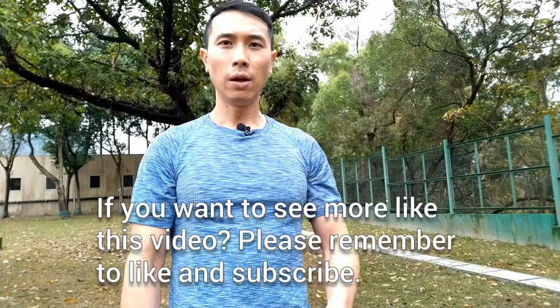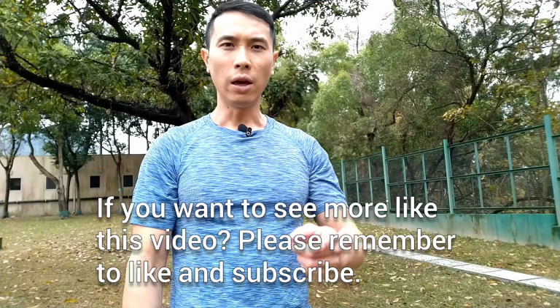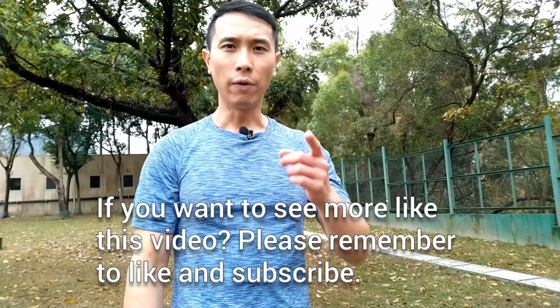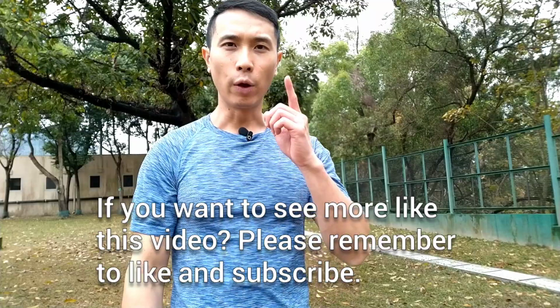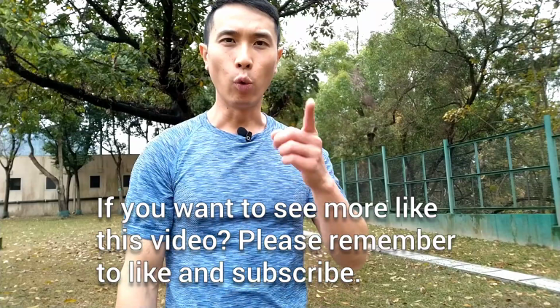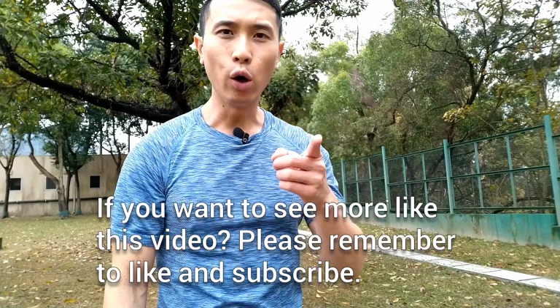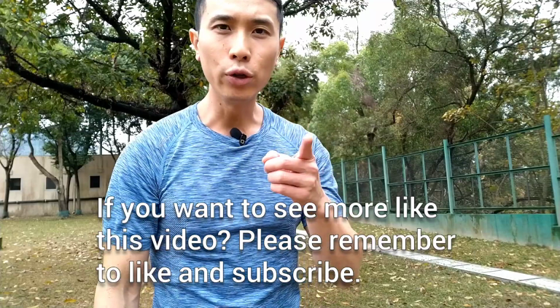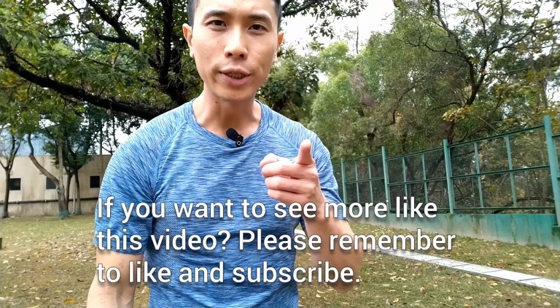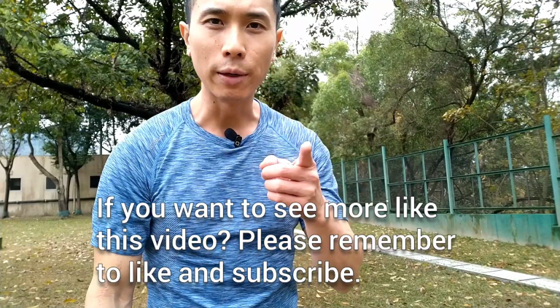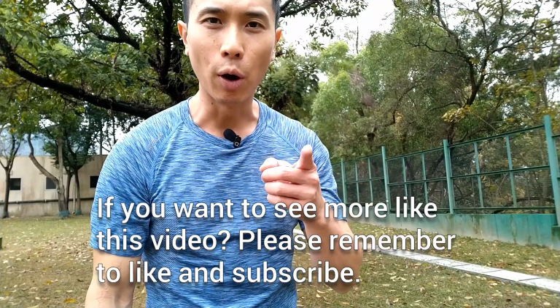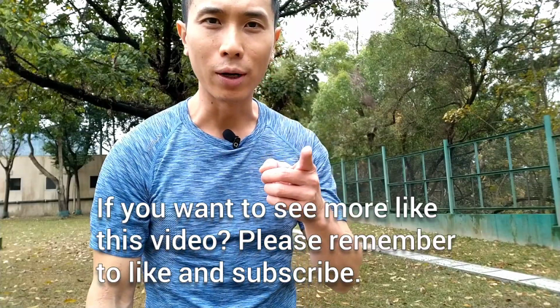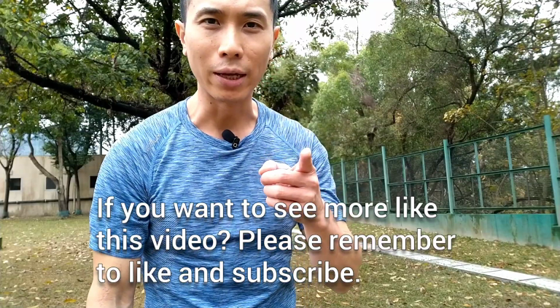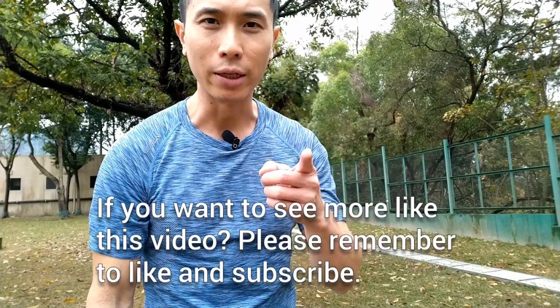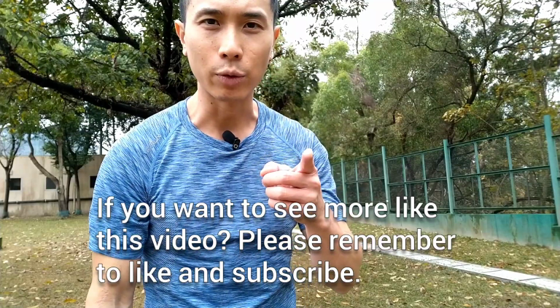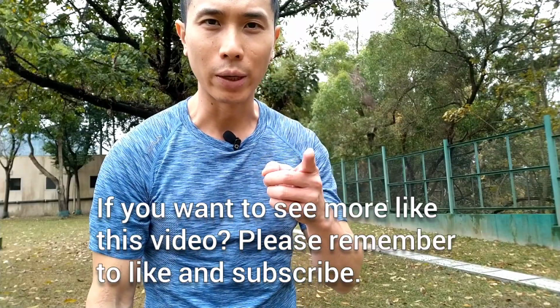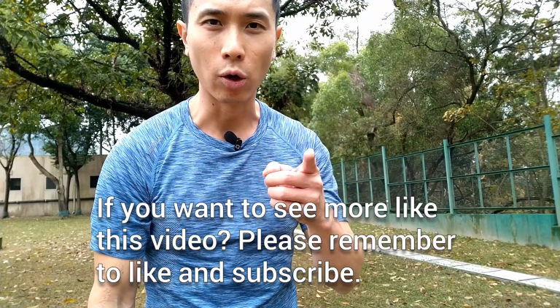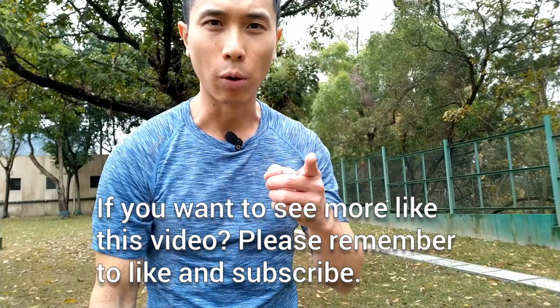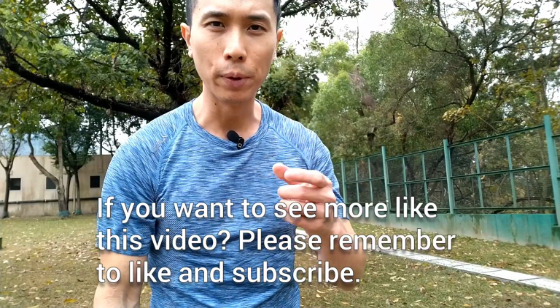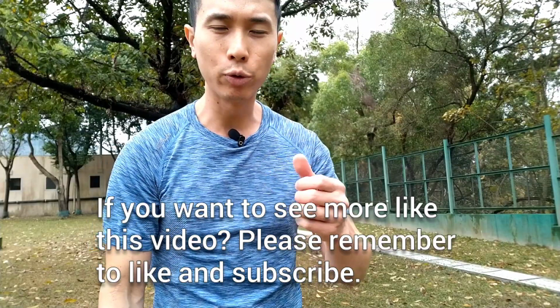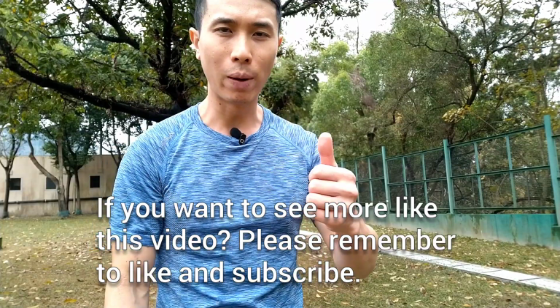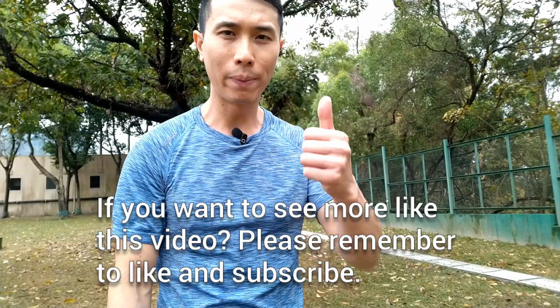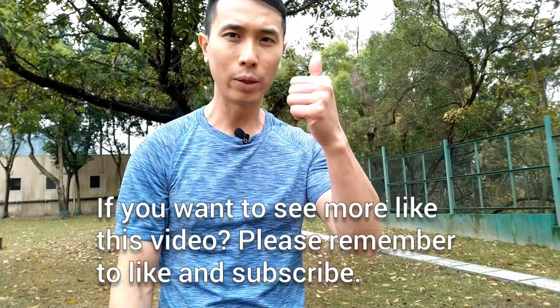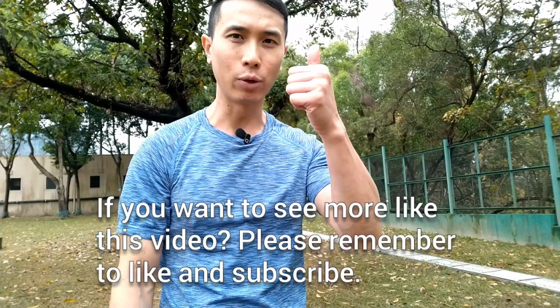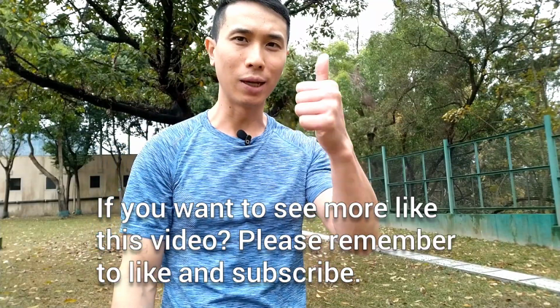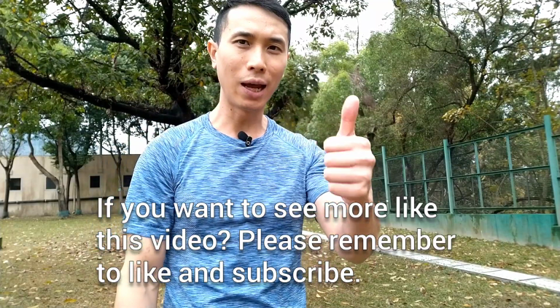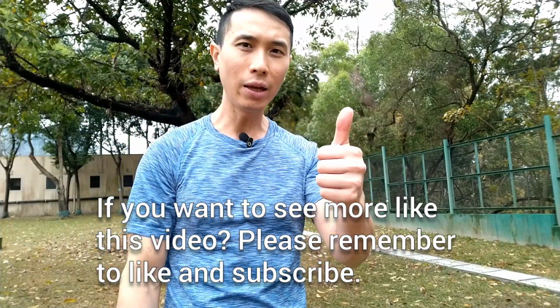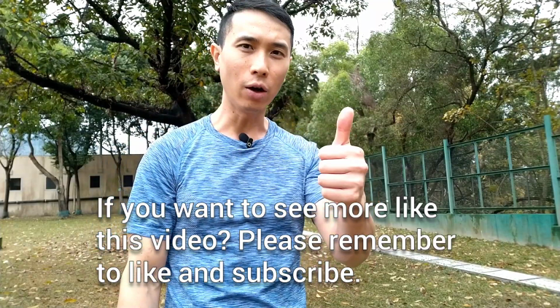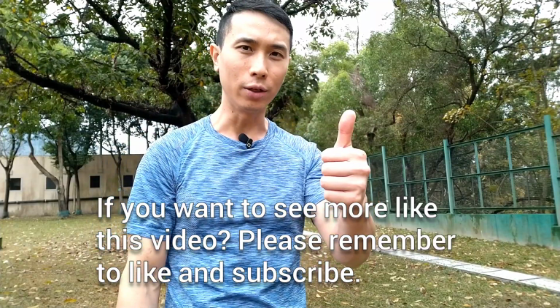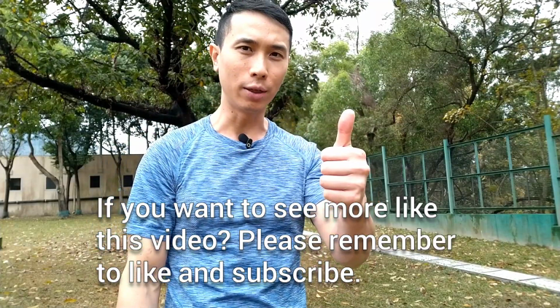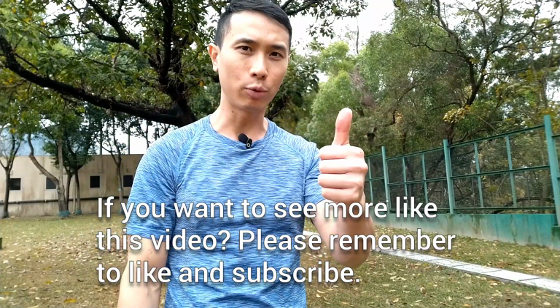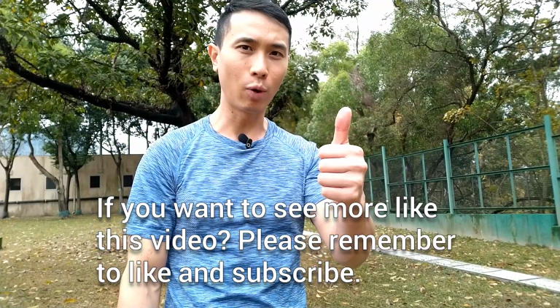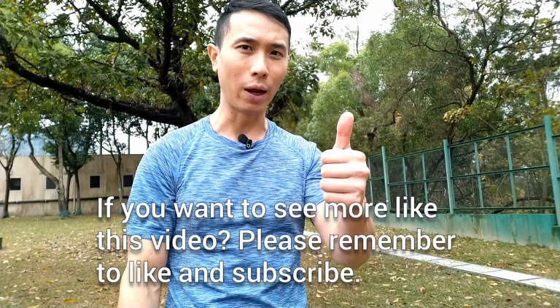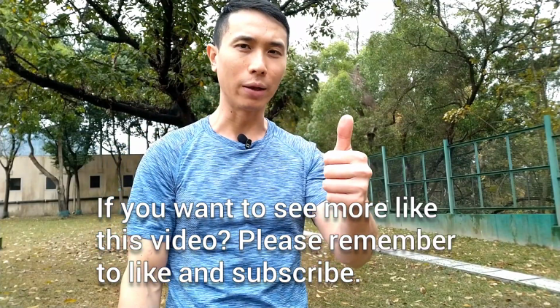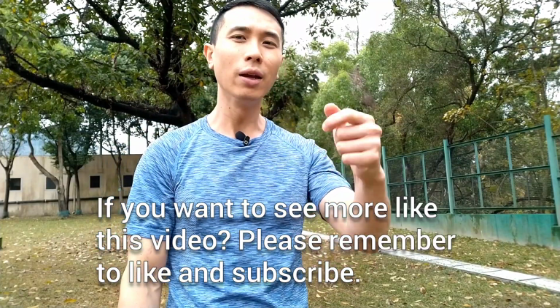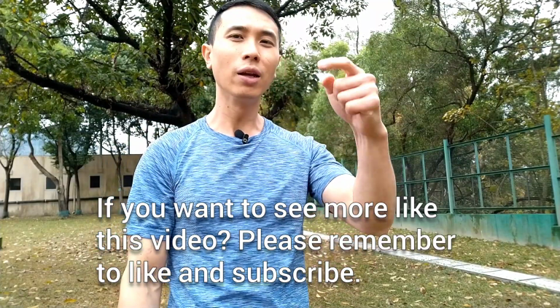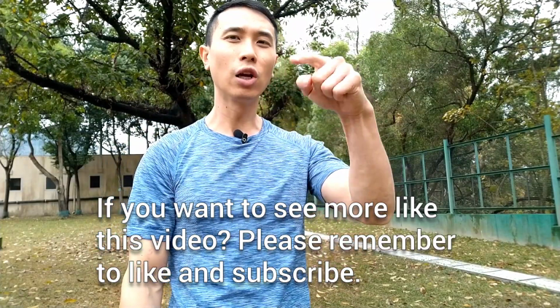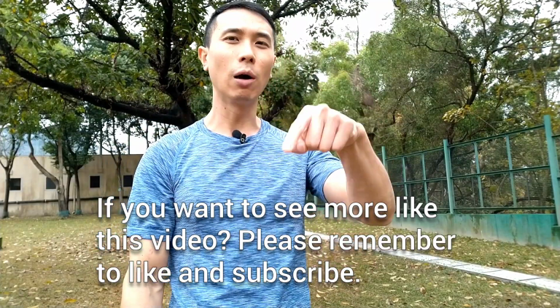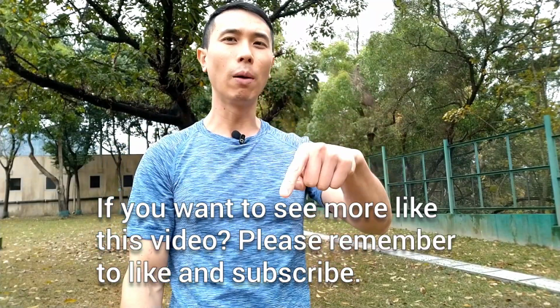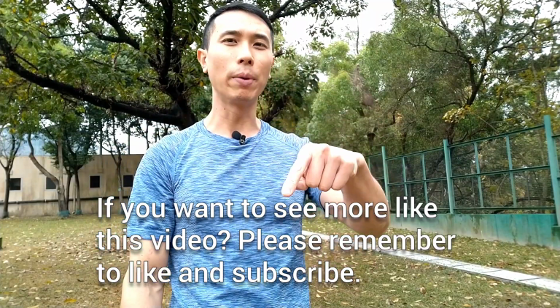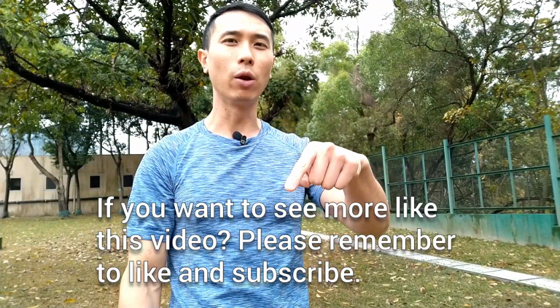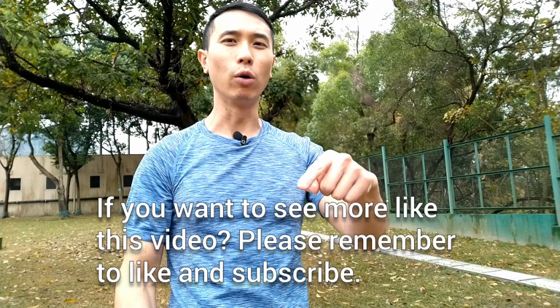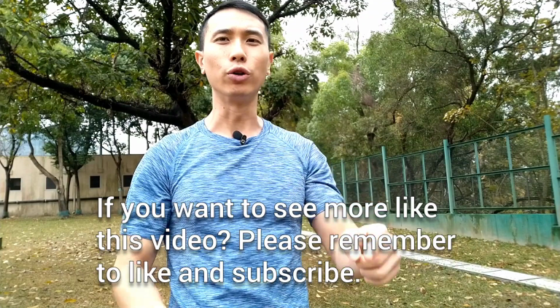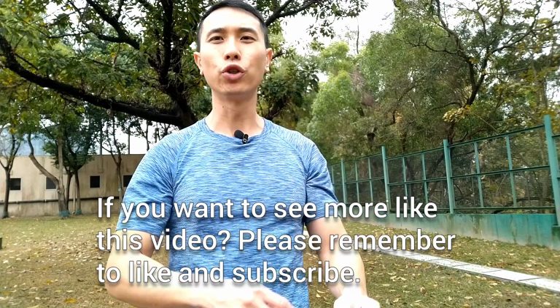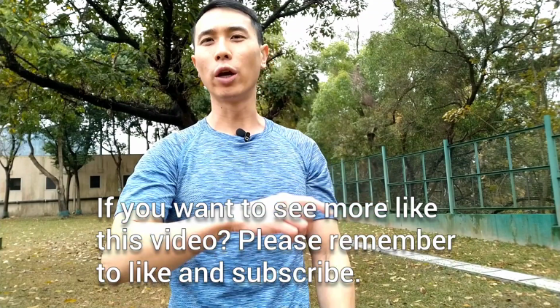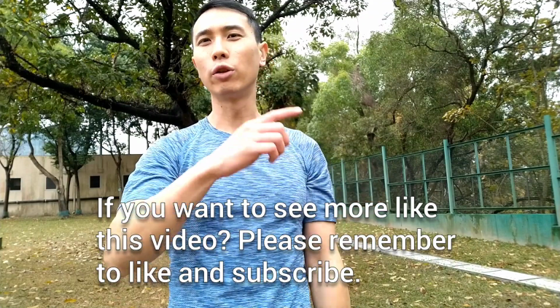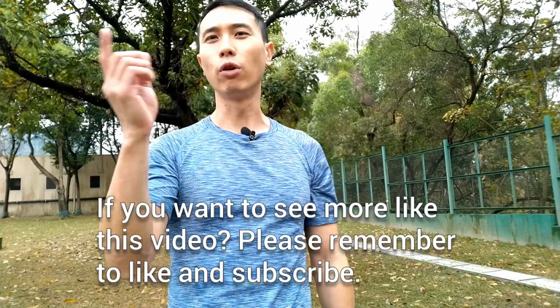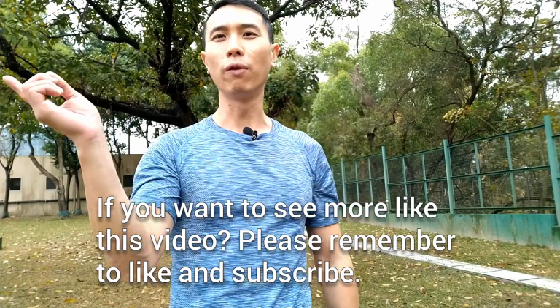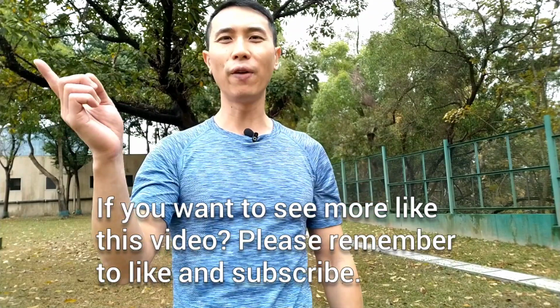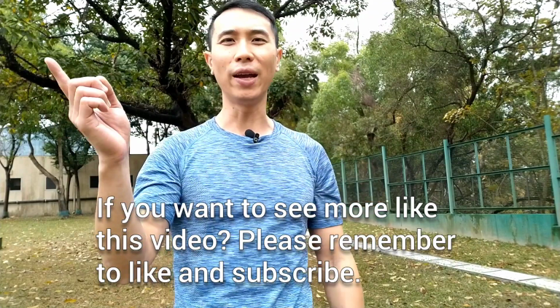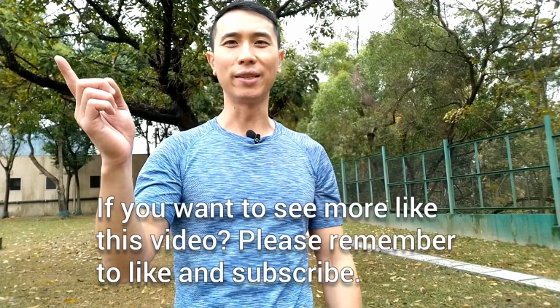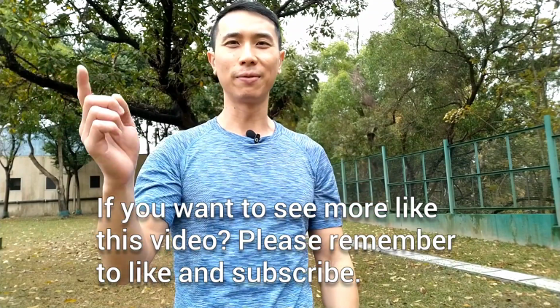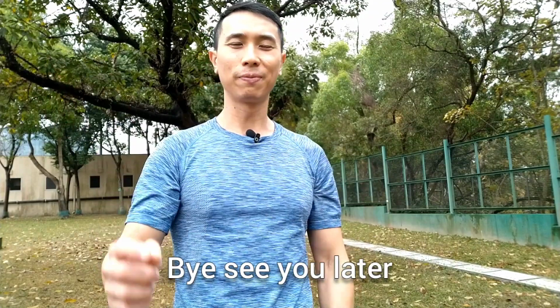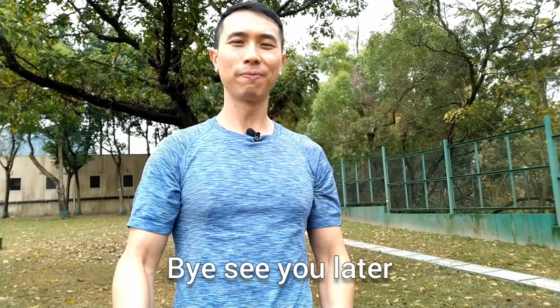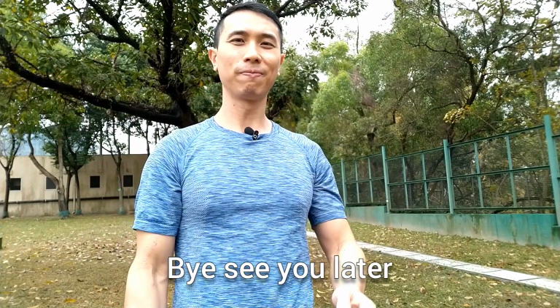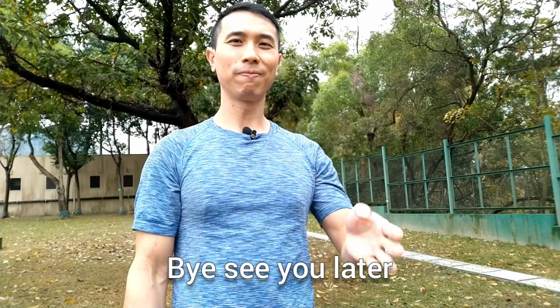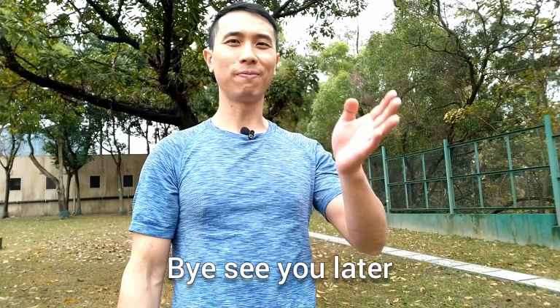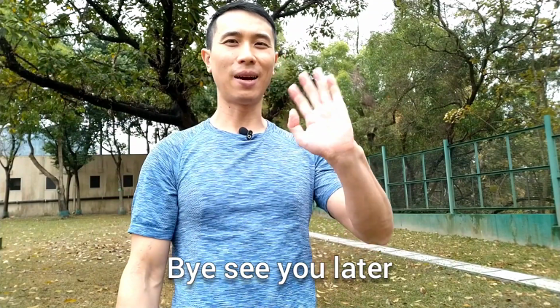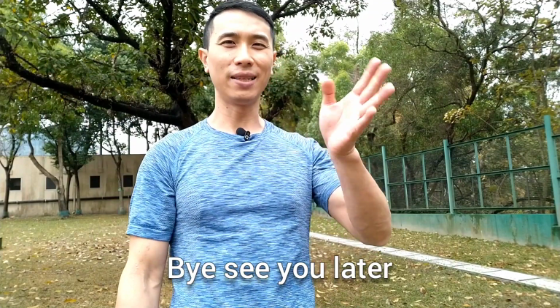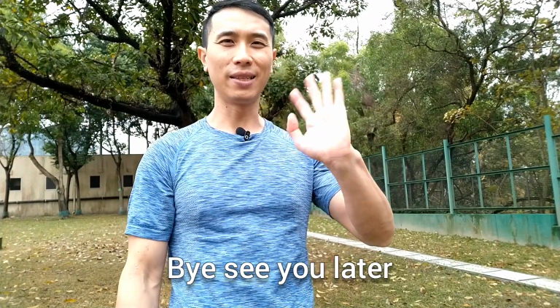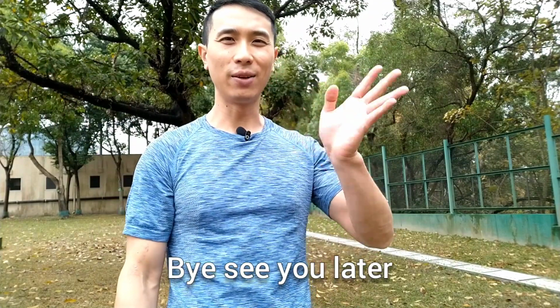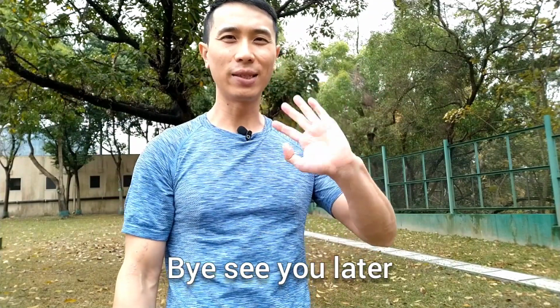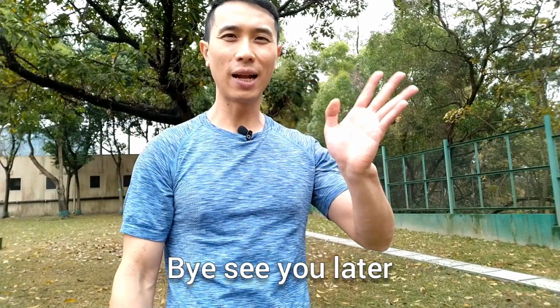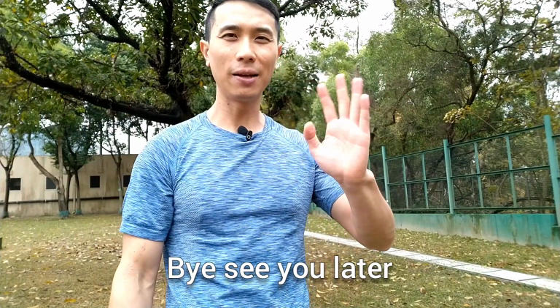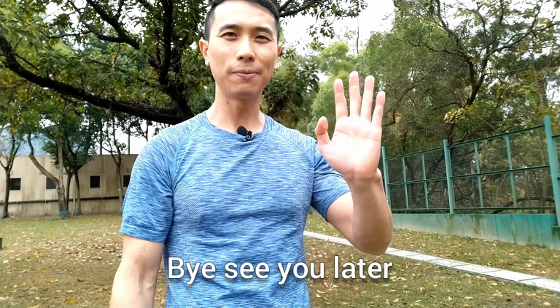If you want to see more videos like this, please remember to like or subscribe, comment below, share with your friends. Bye, see you next time.